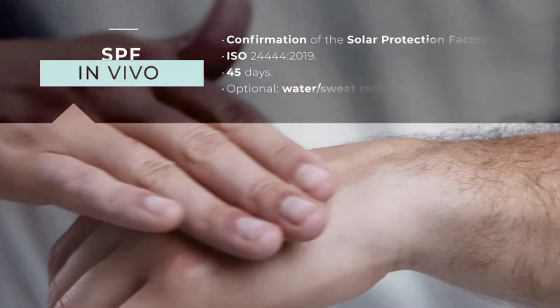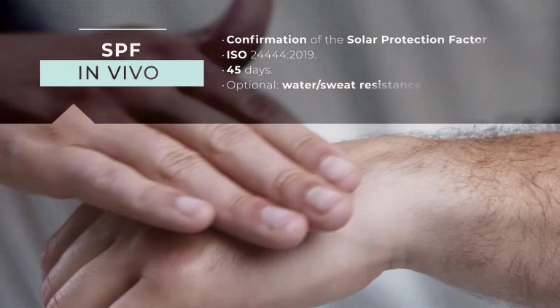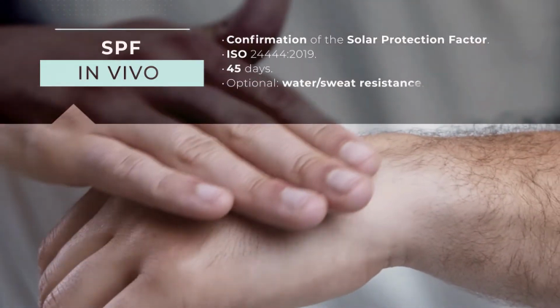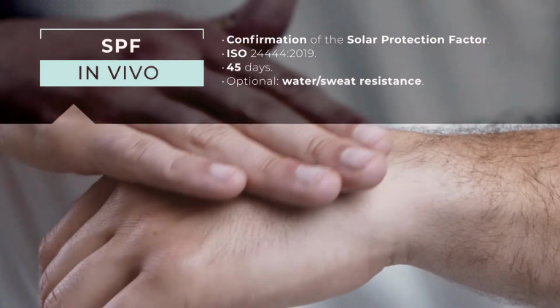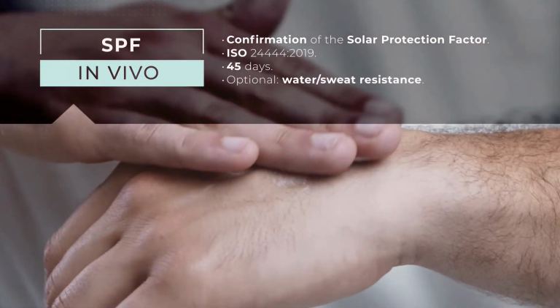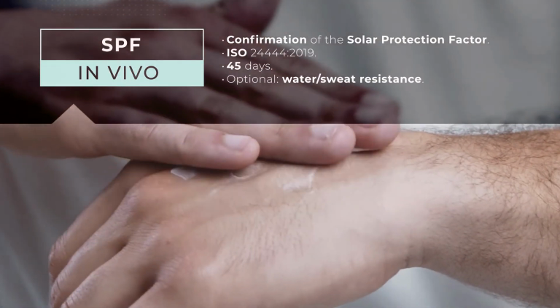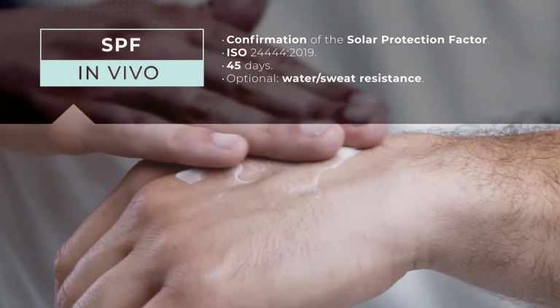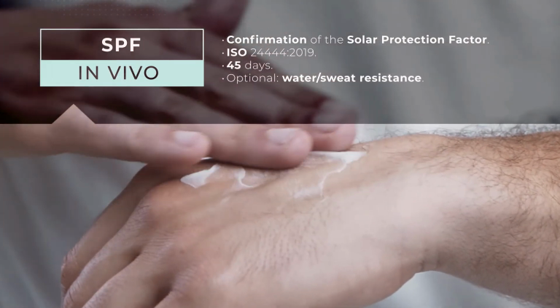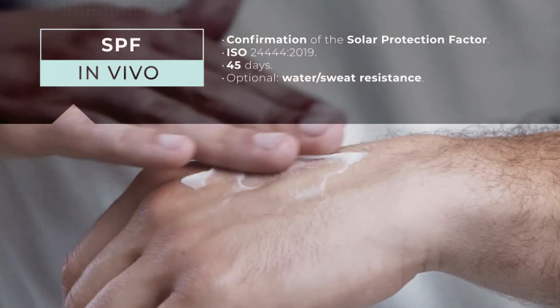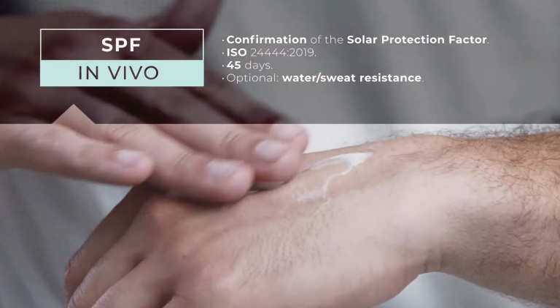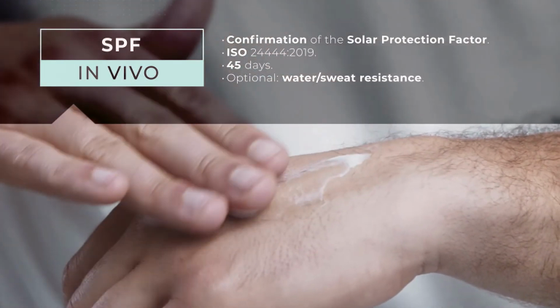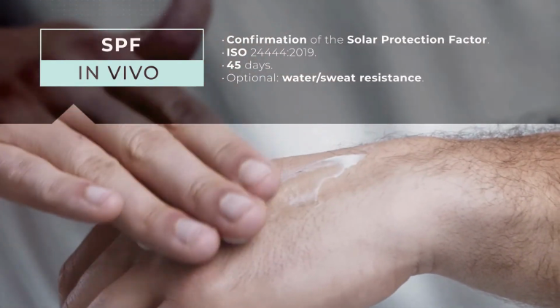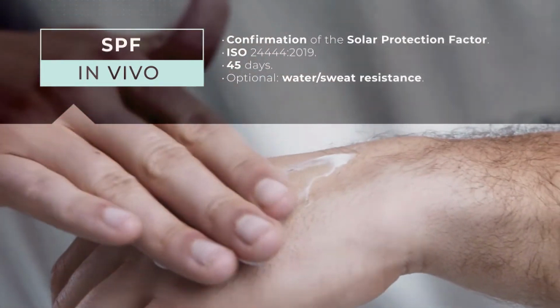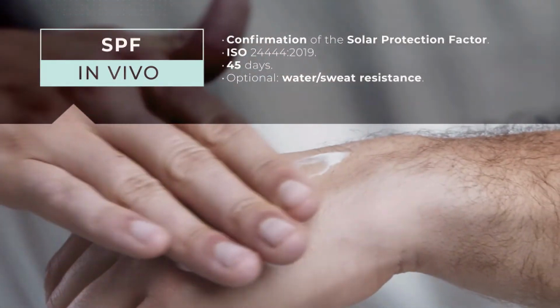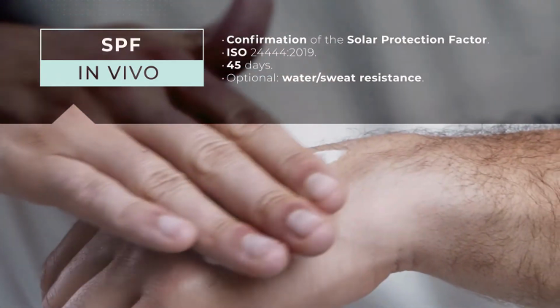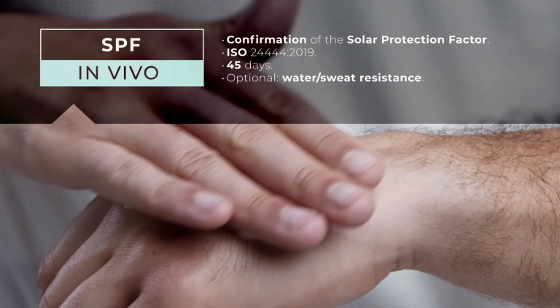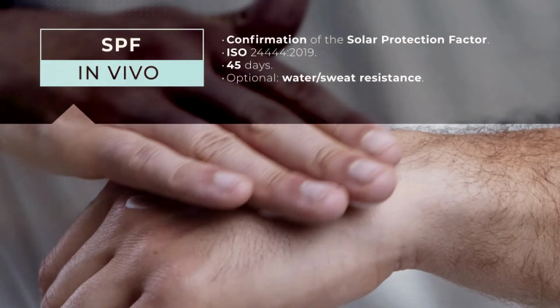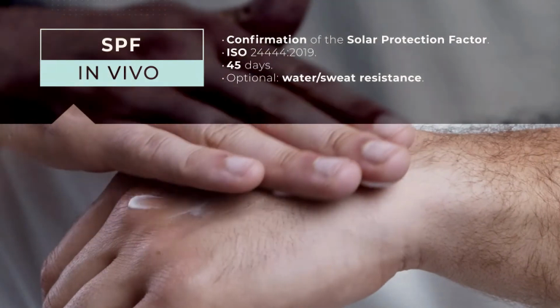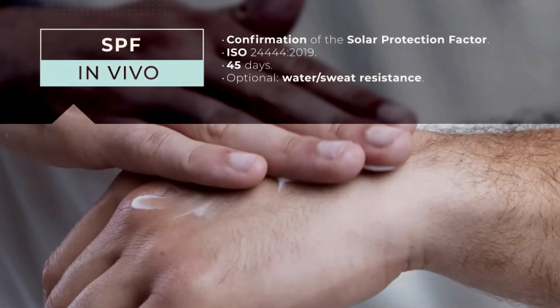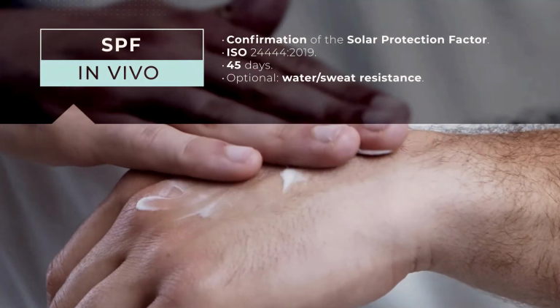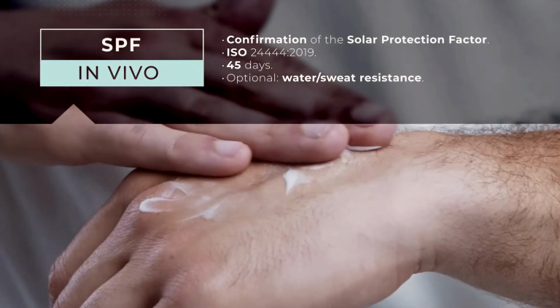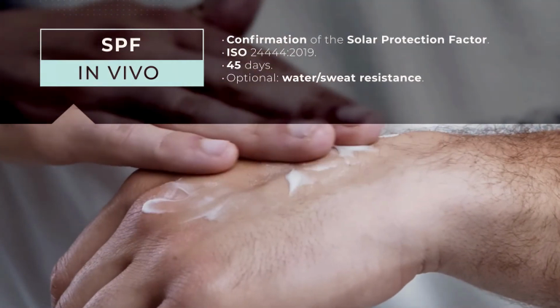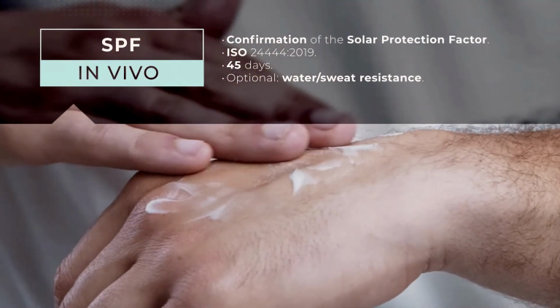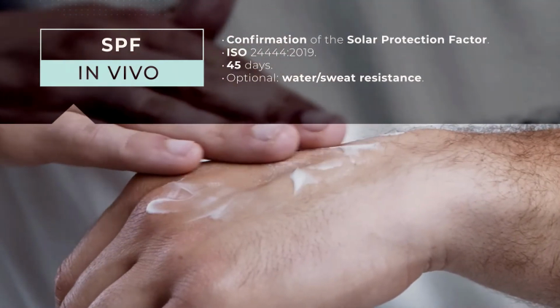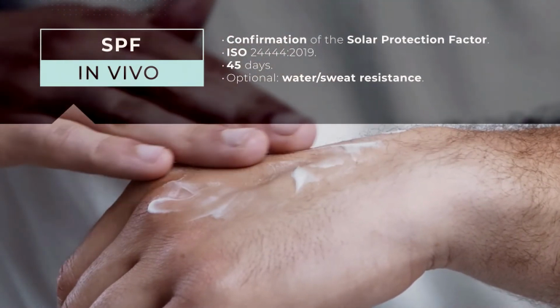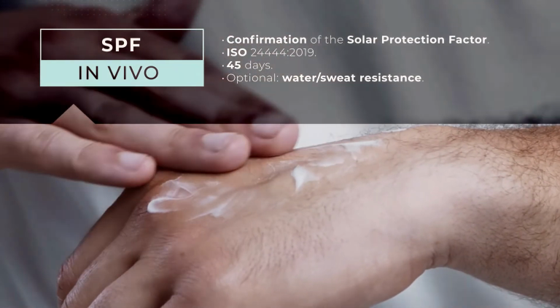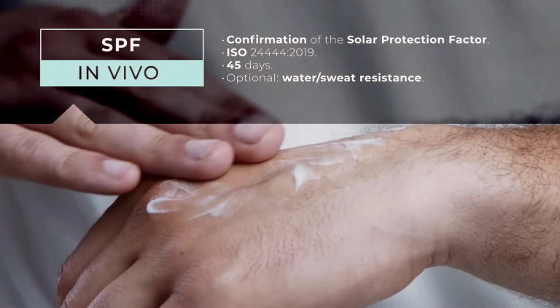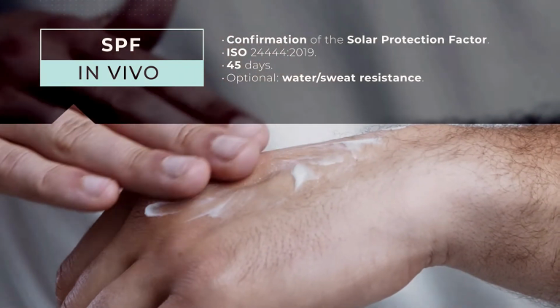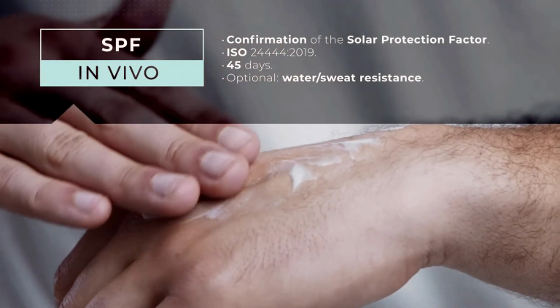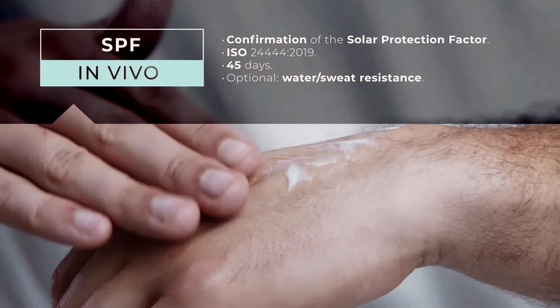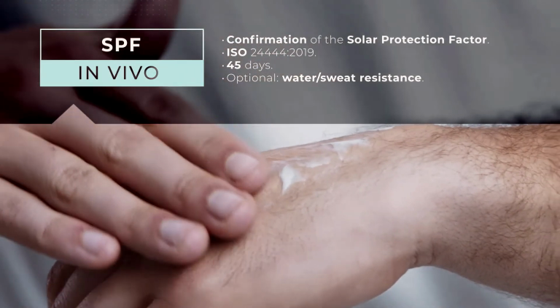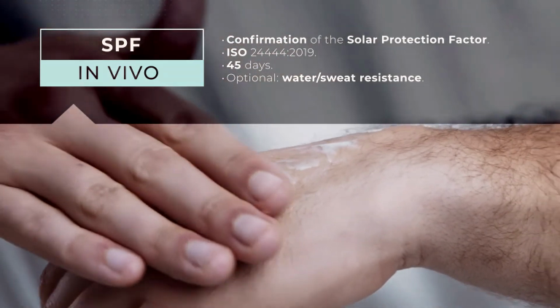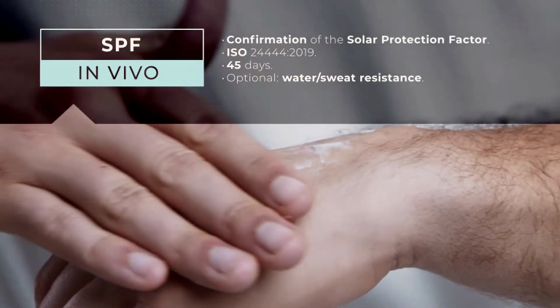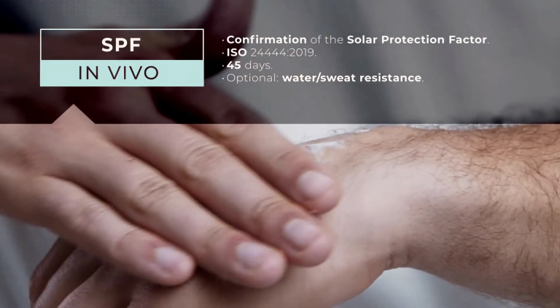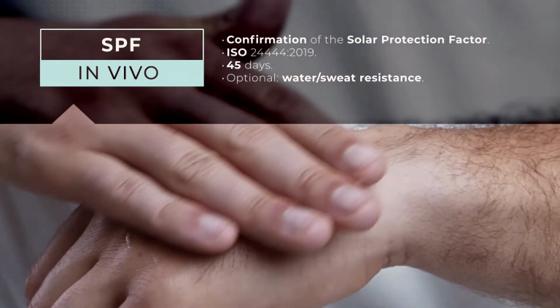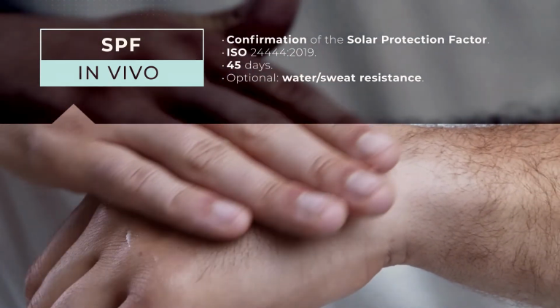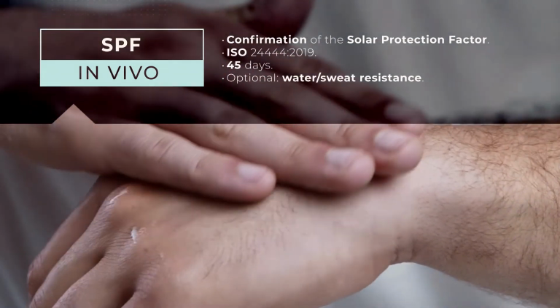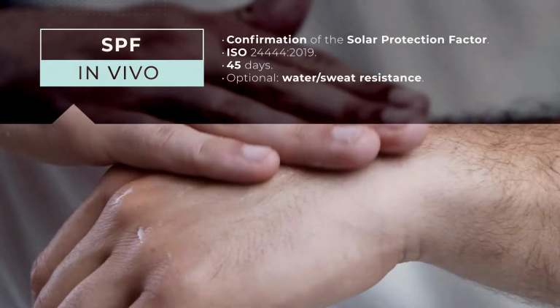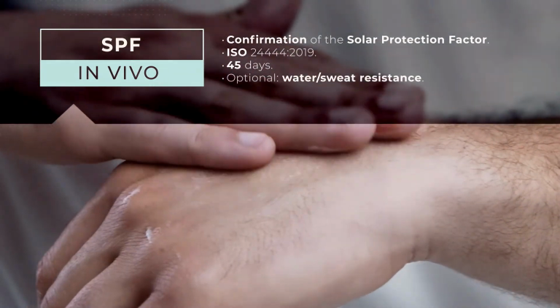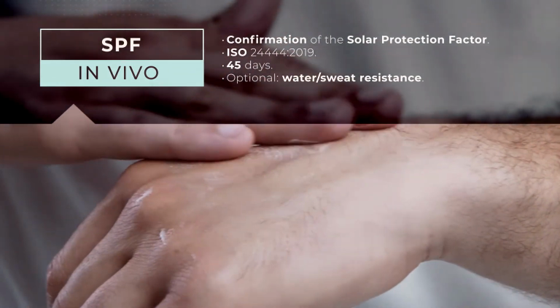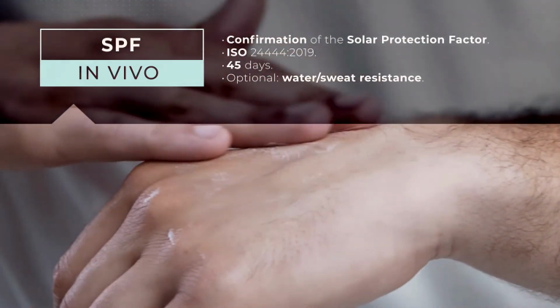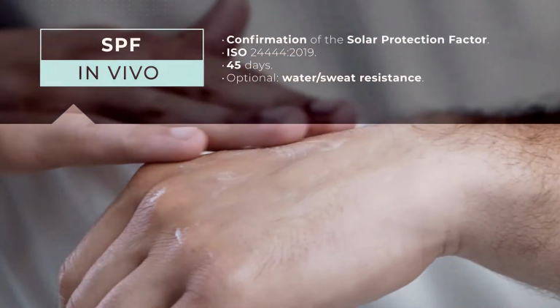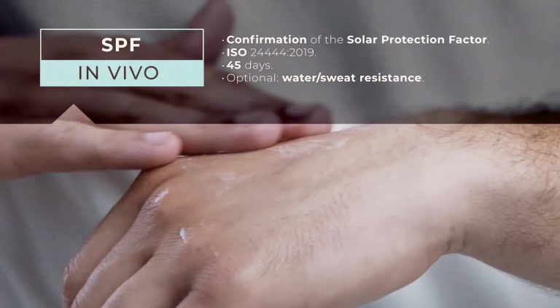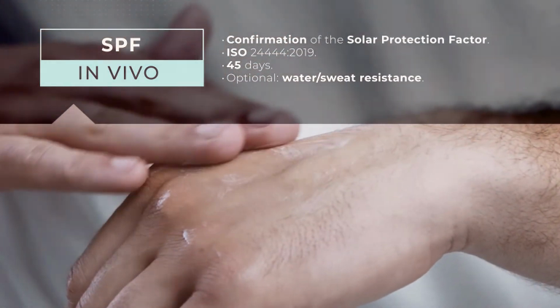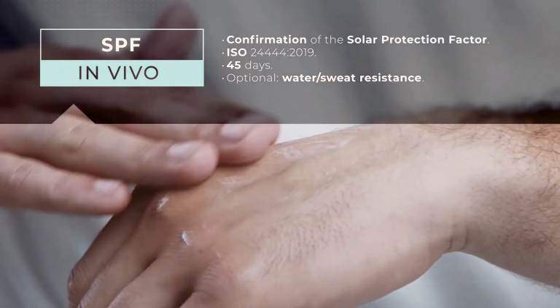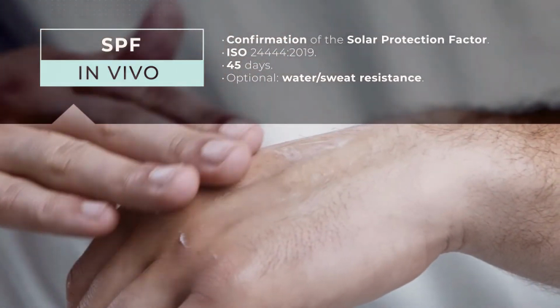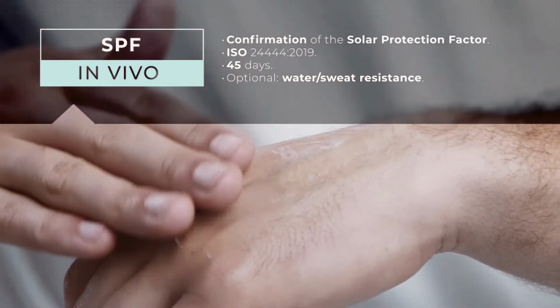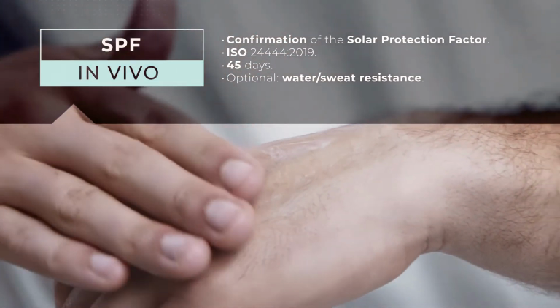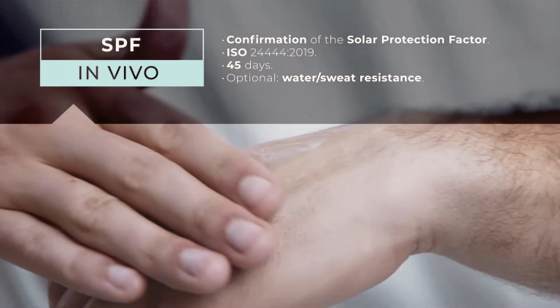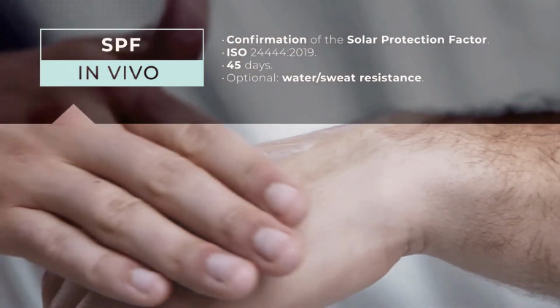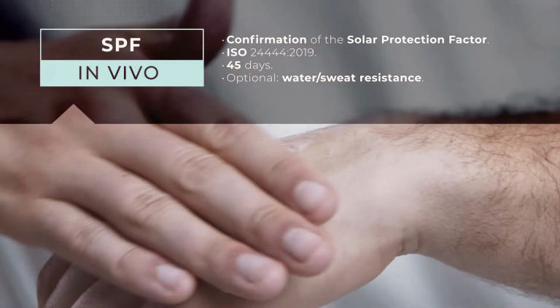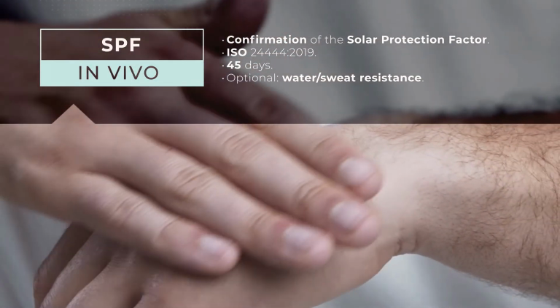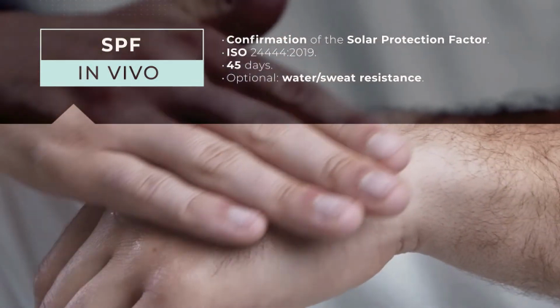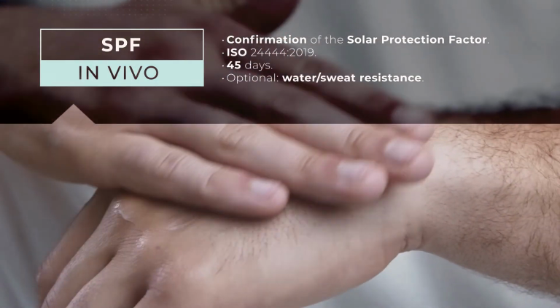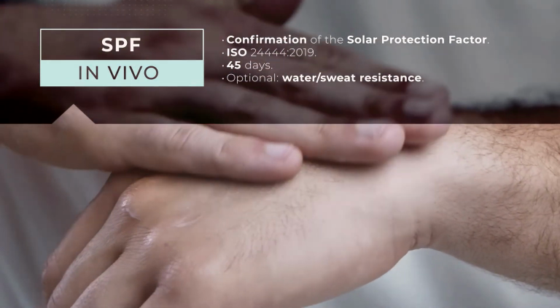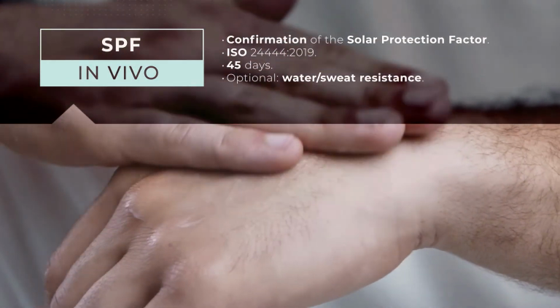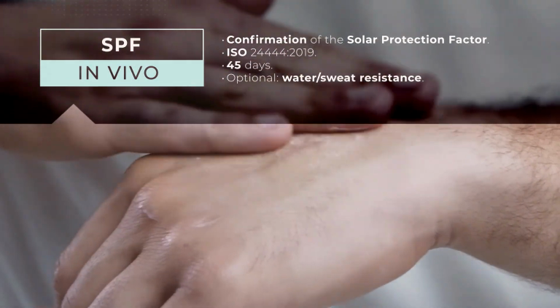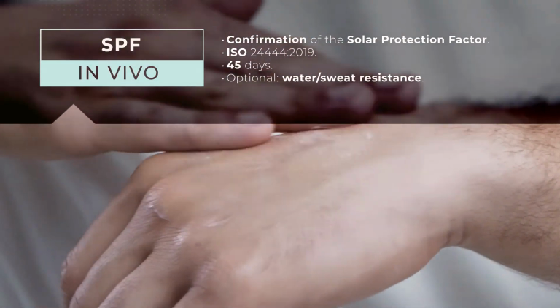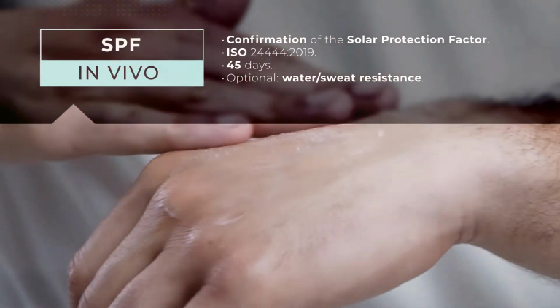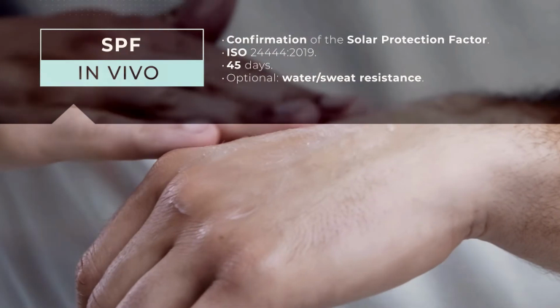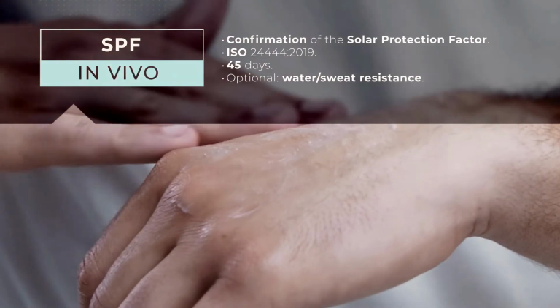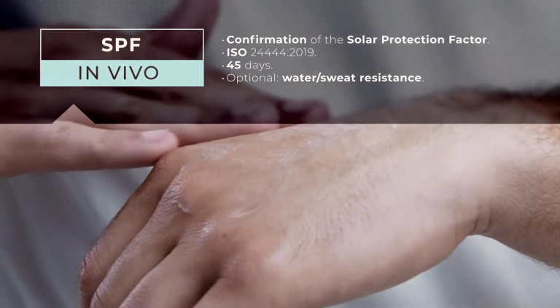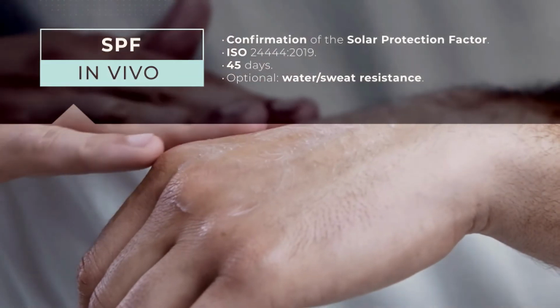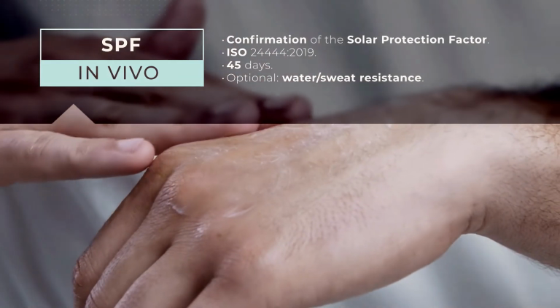SPF in vivo. After passing the SPF in vitro test, SPF determination is measured in human volunteers.